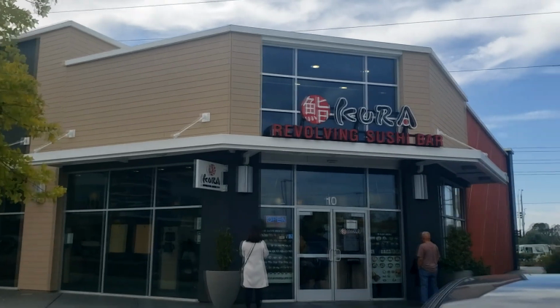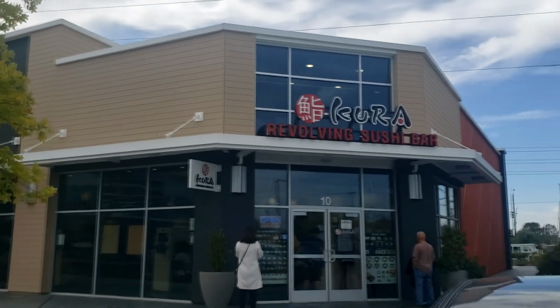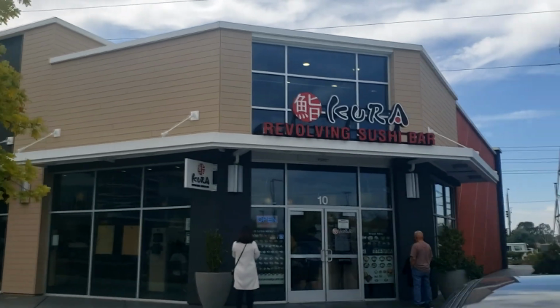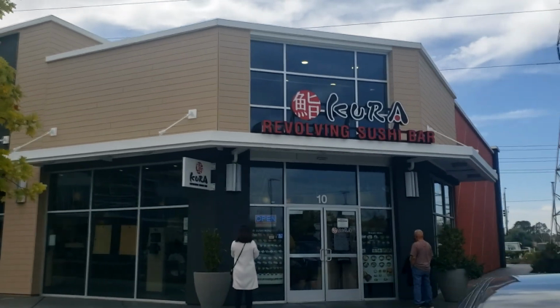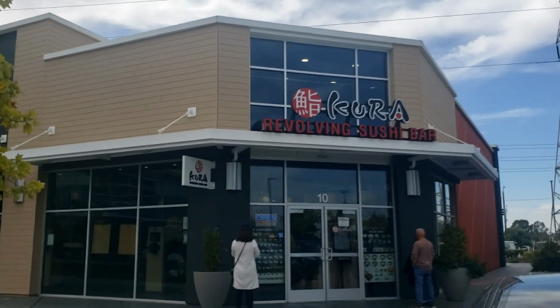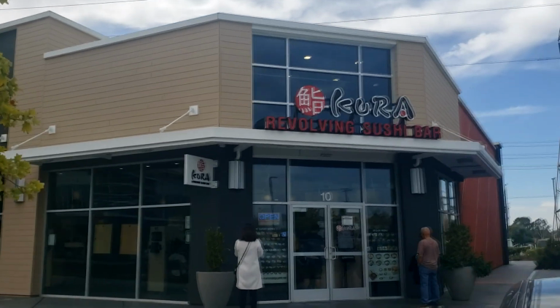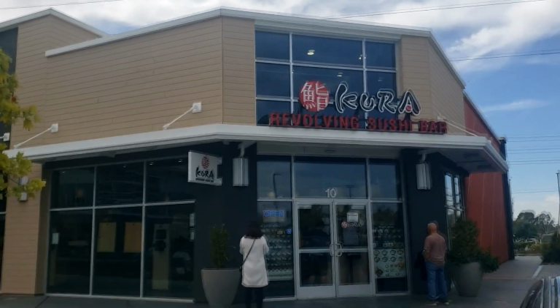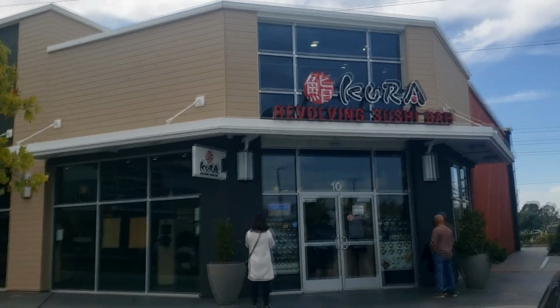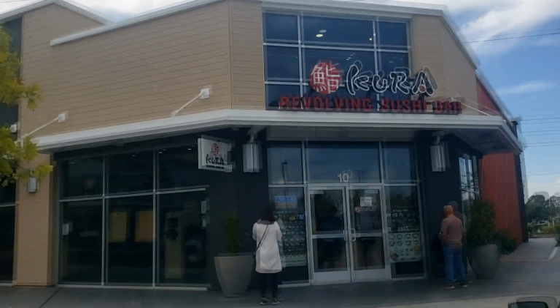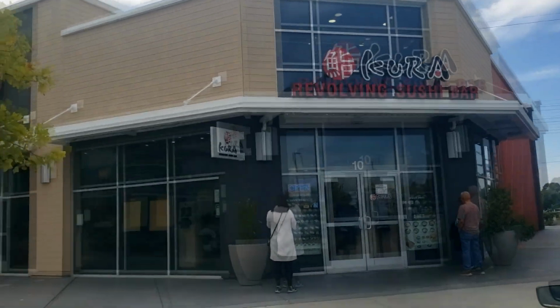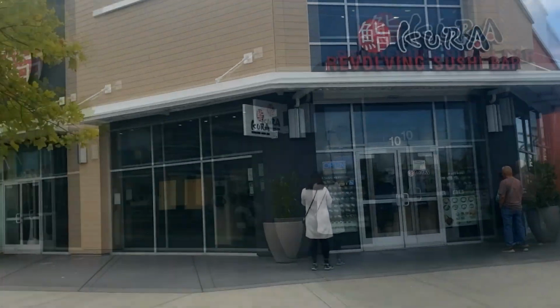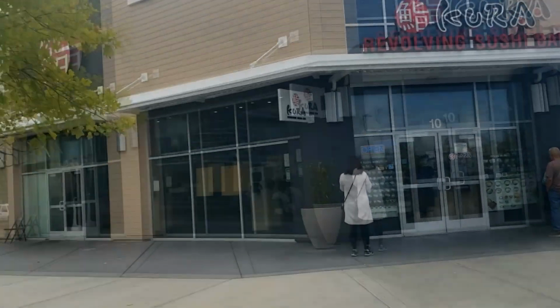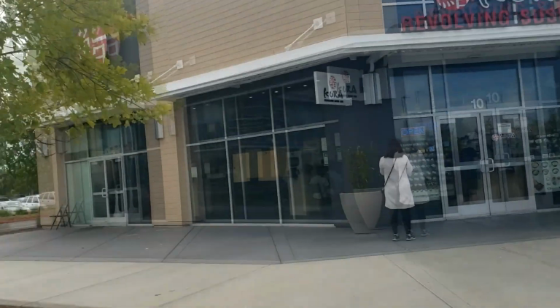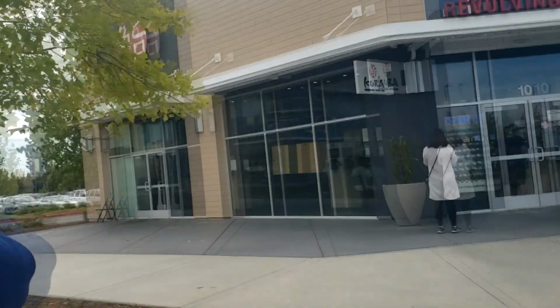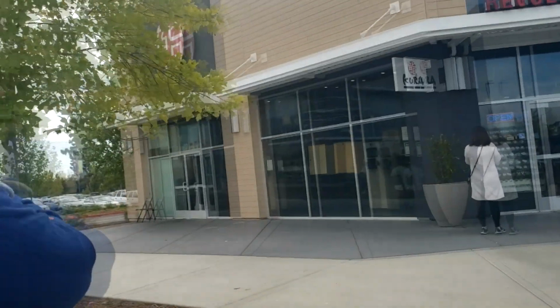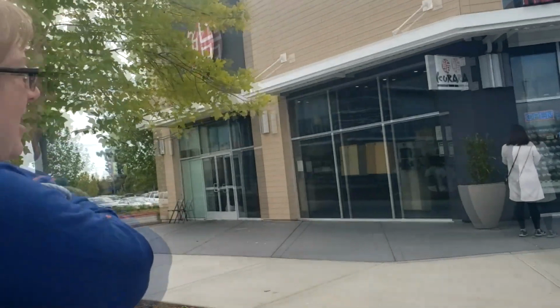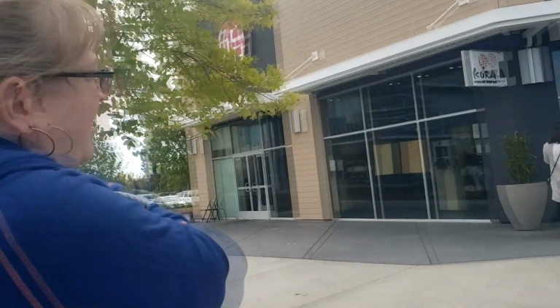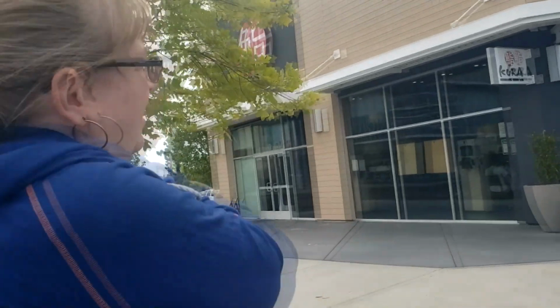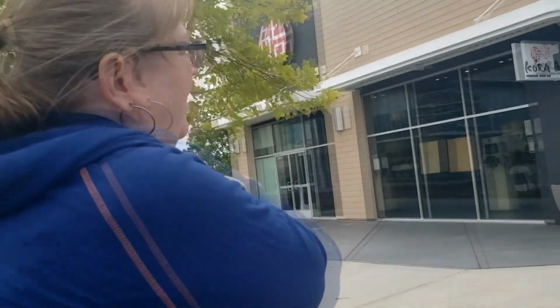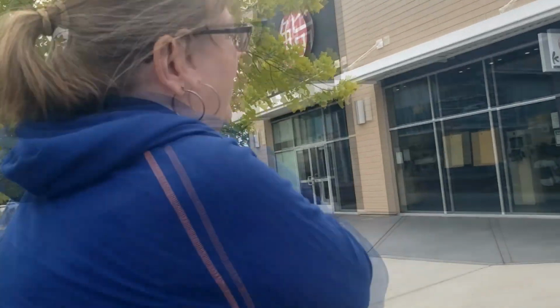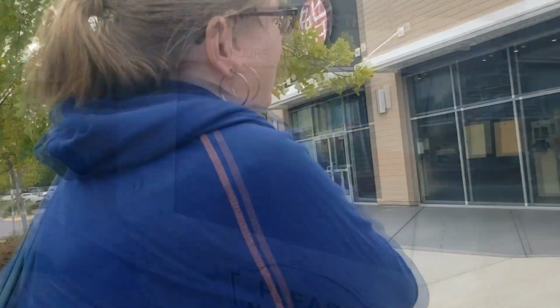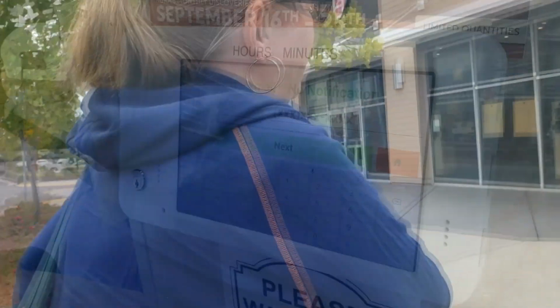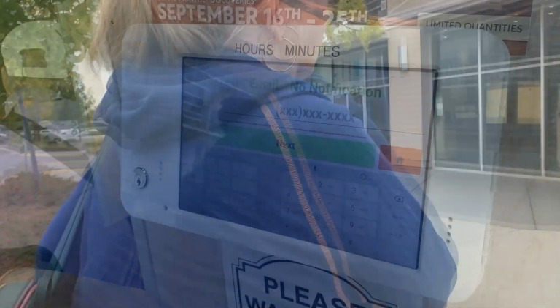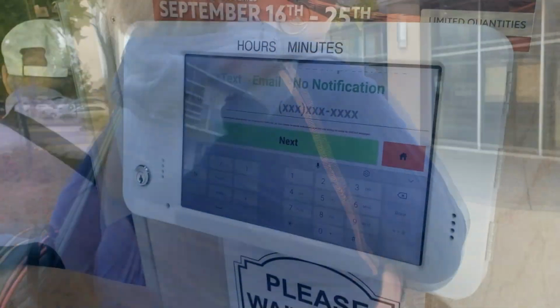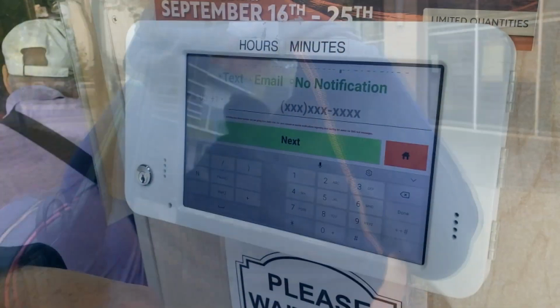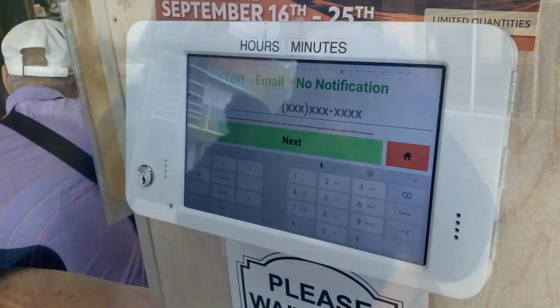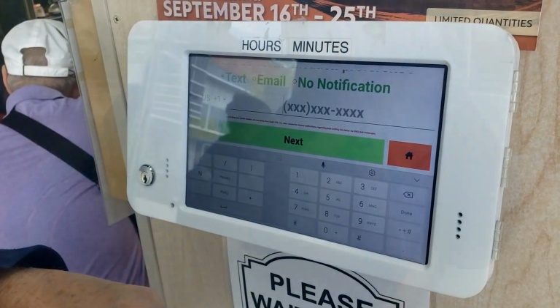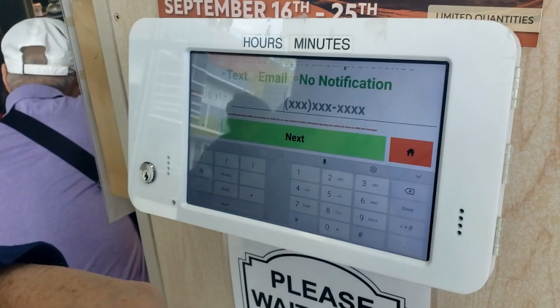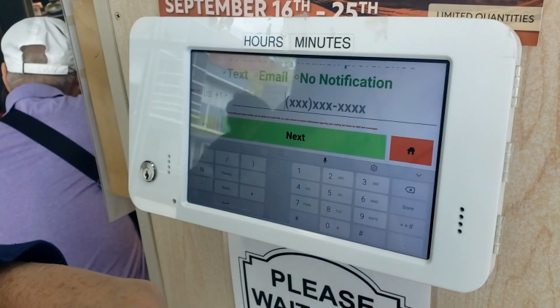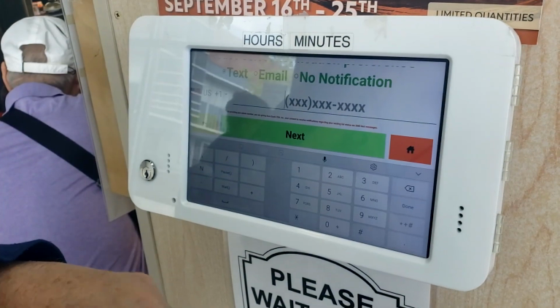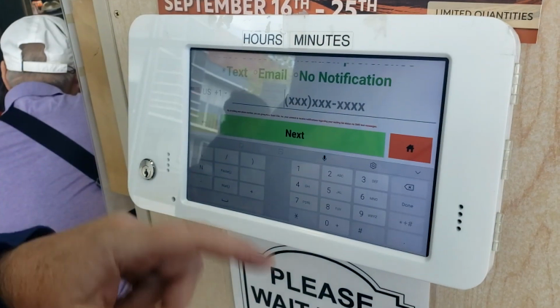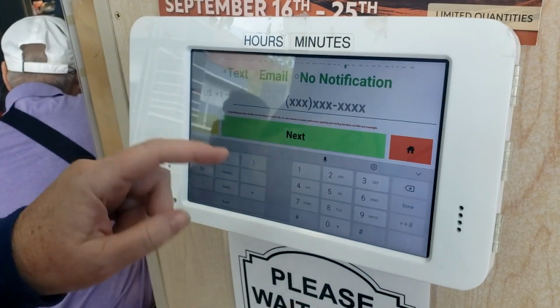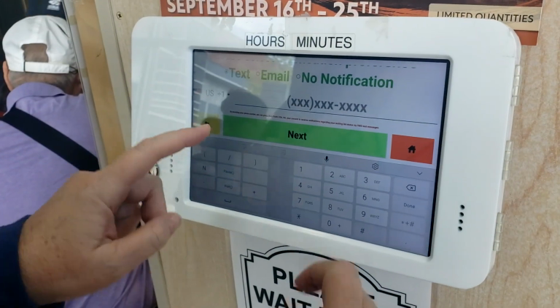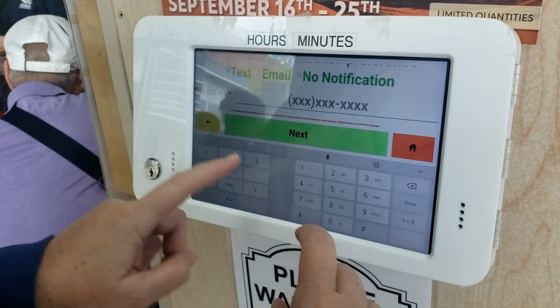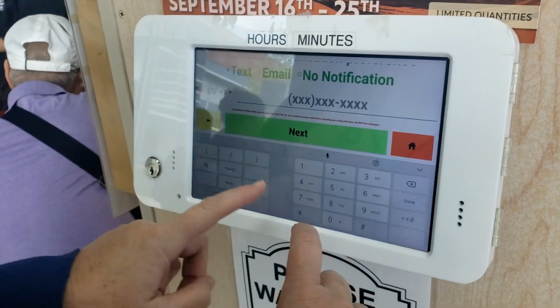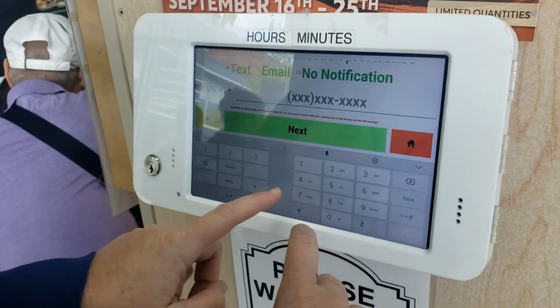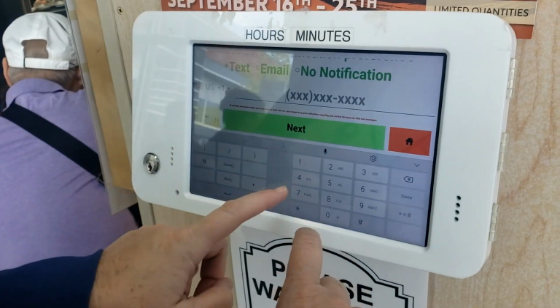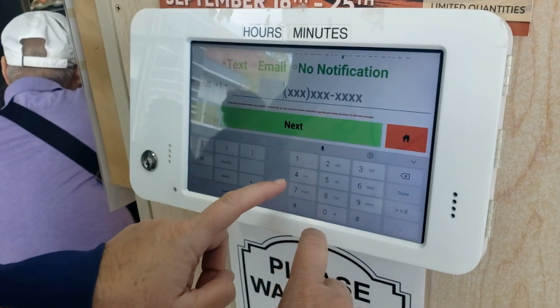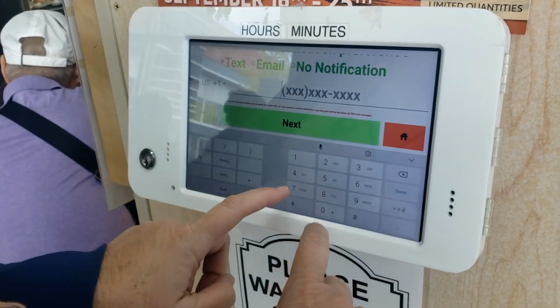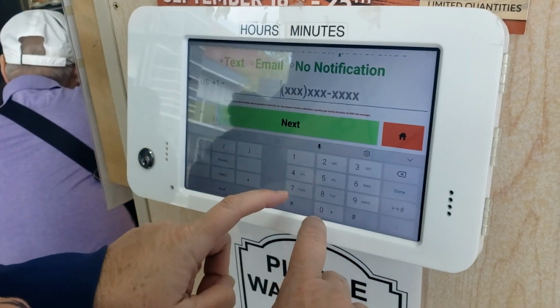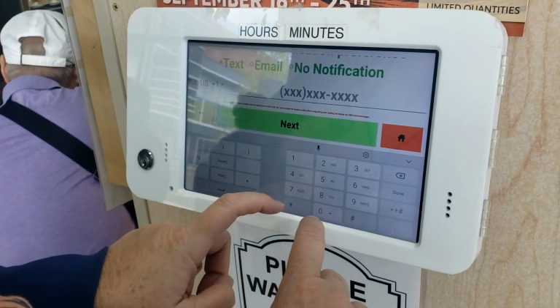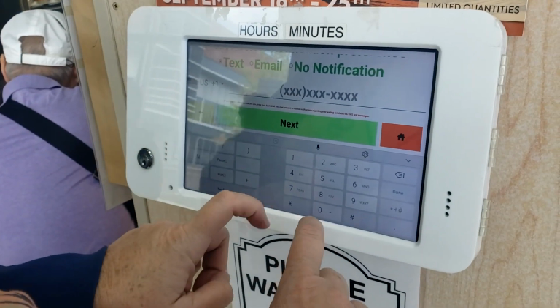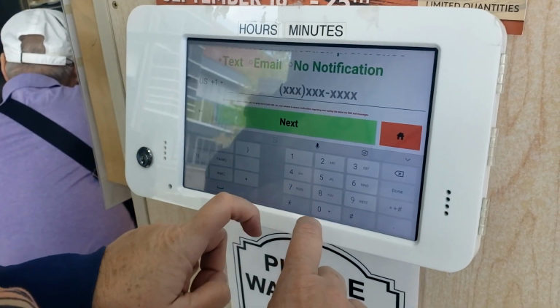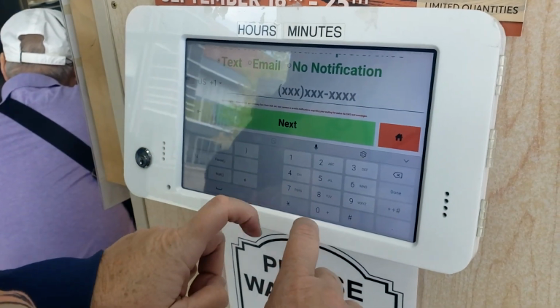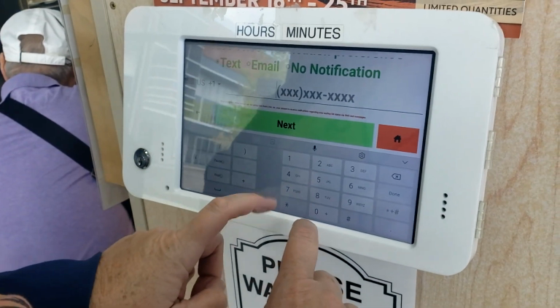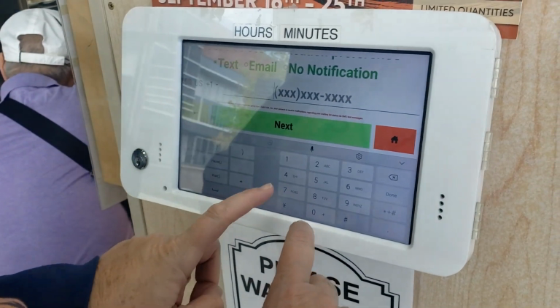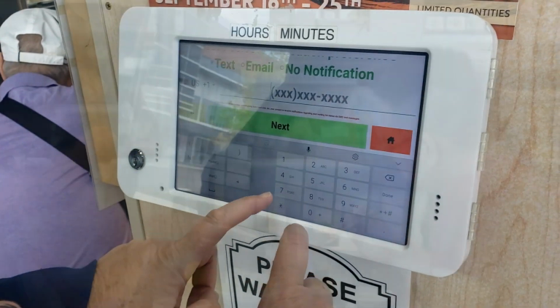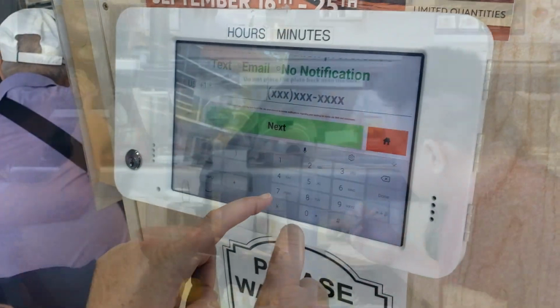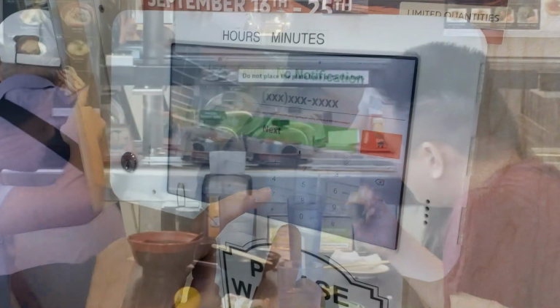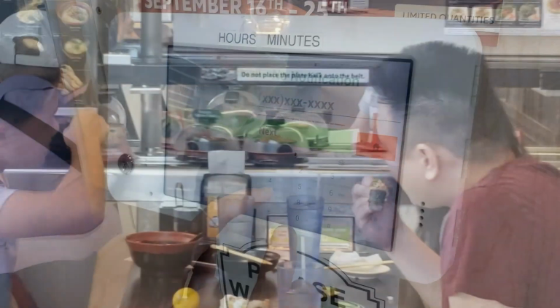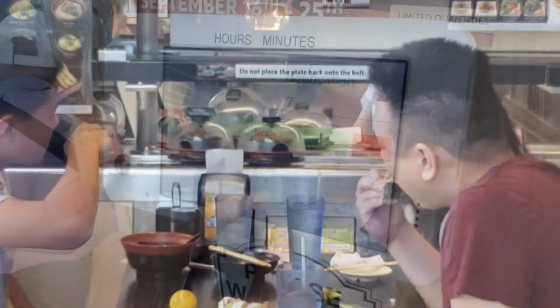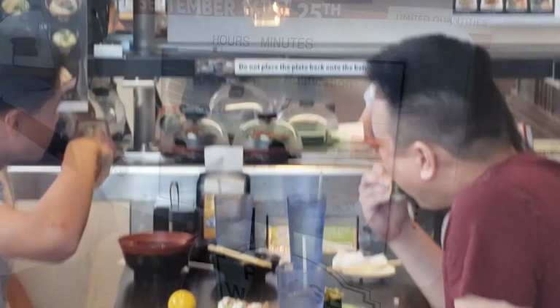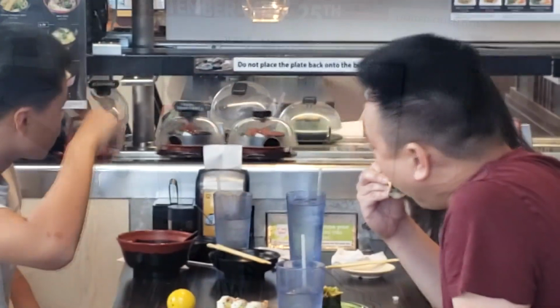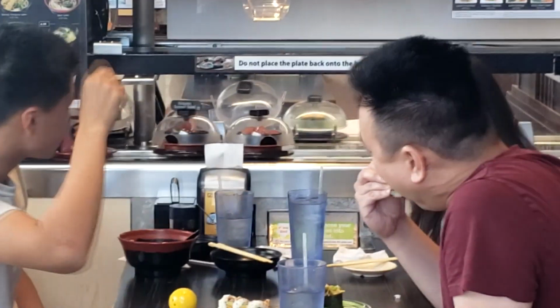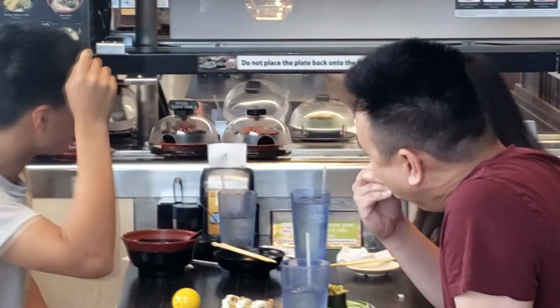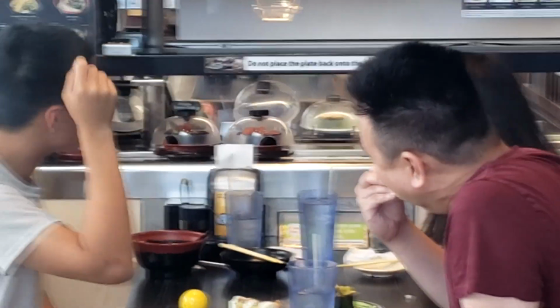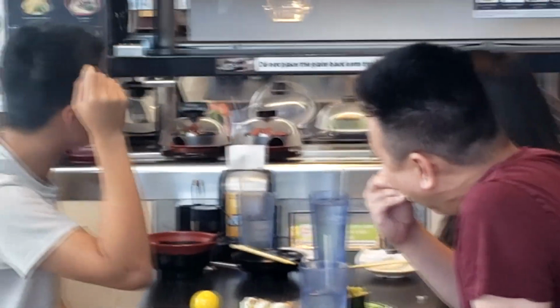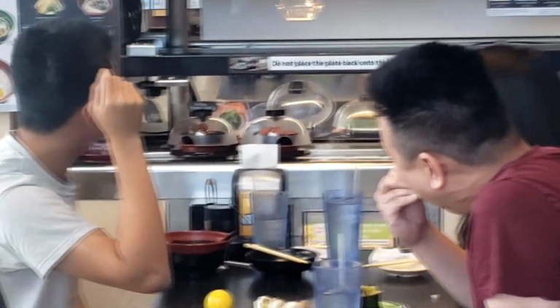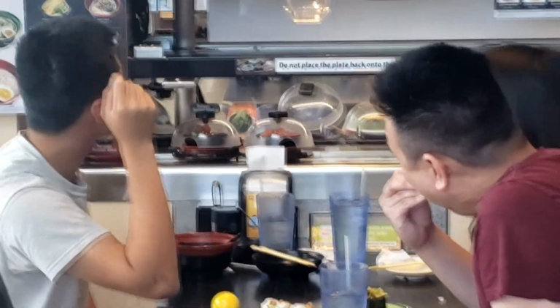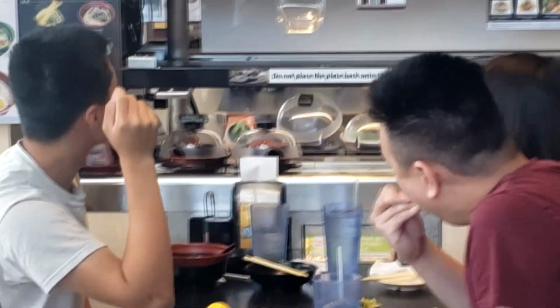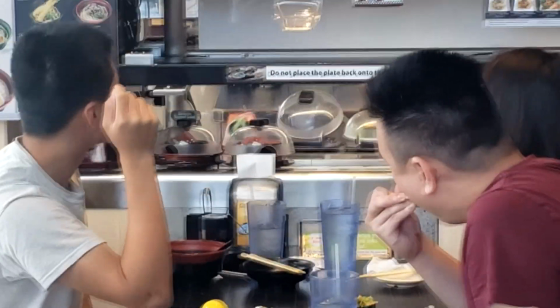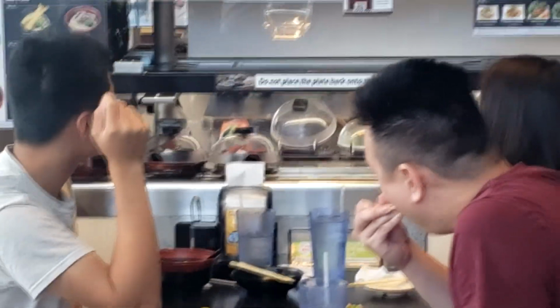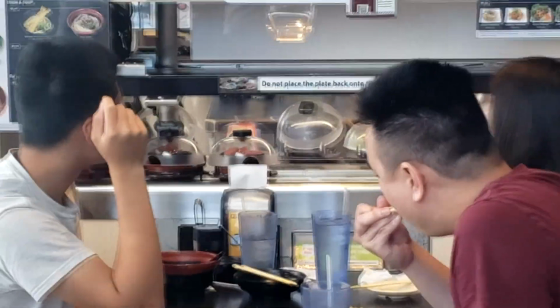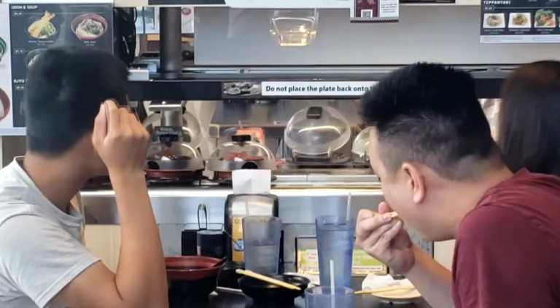Revolving Sushi — where the plates actually come by on a conveyor belt. We're going to go check it out.